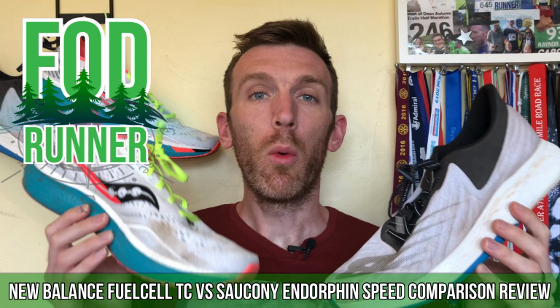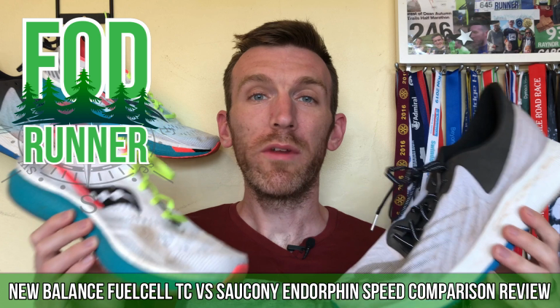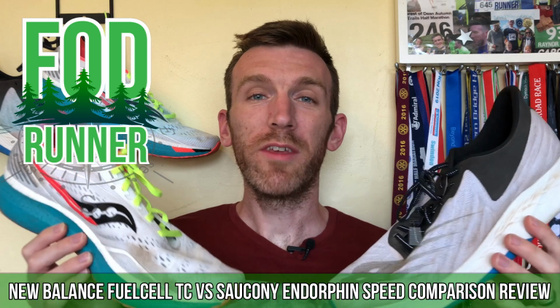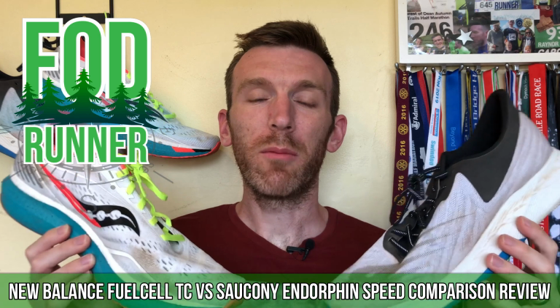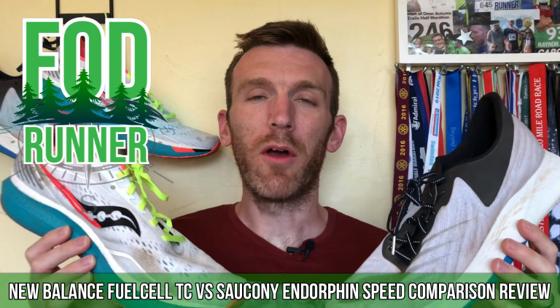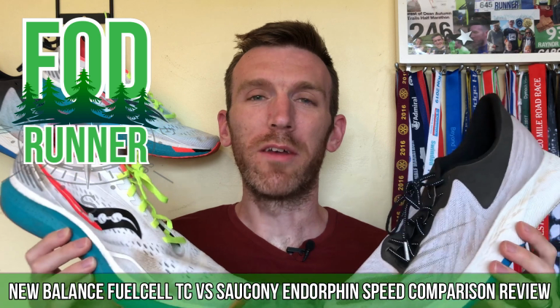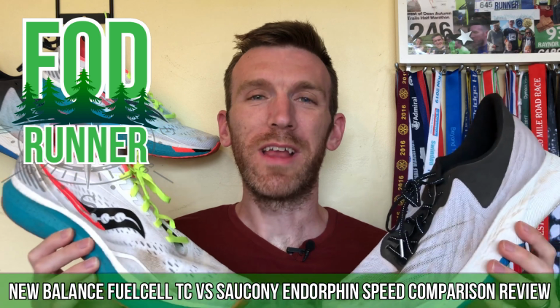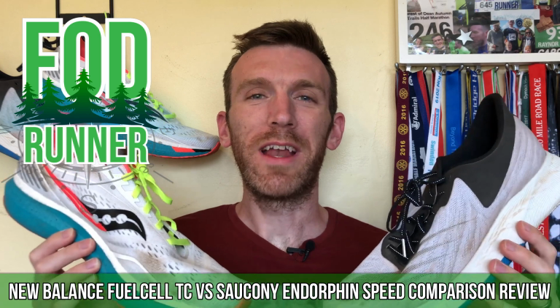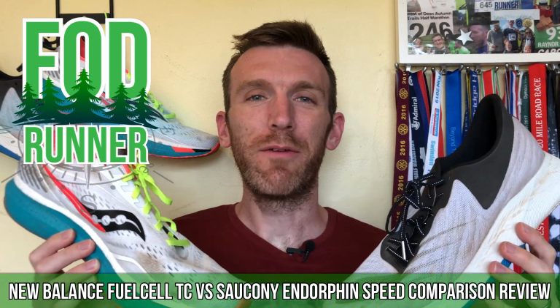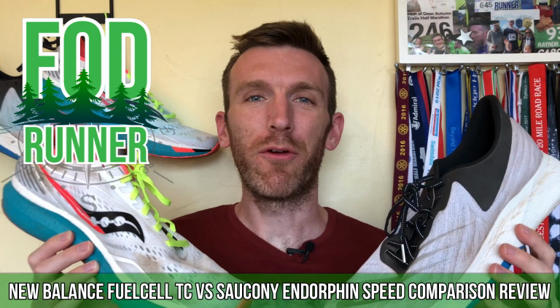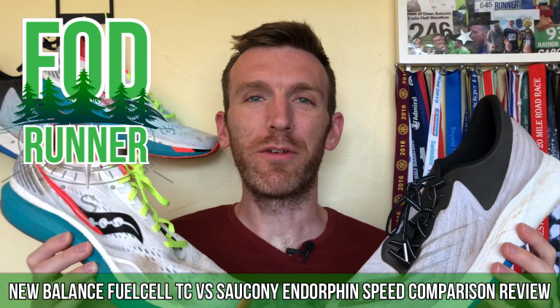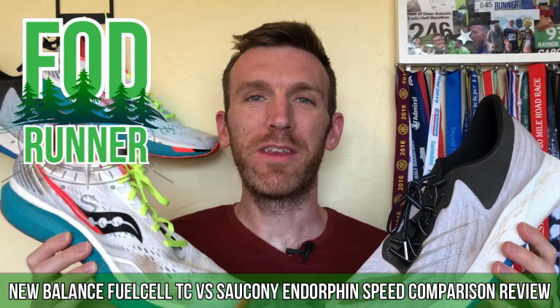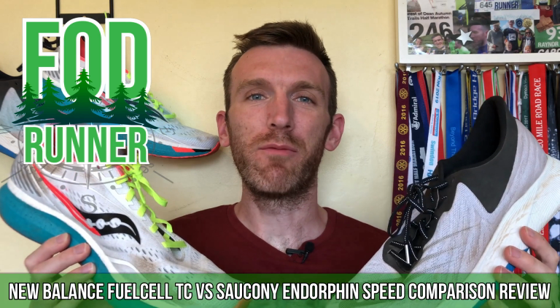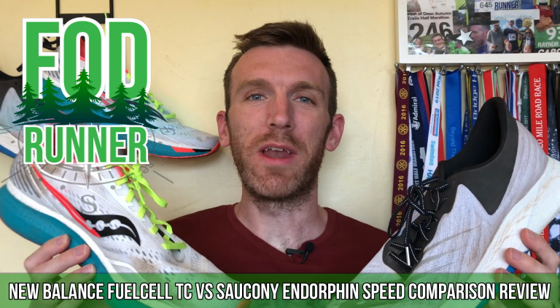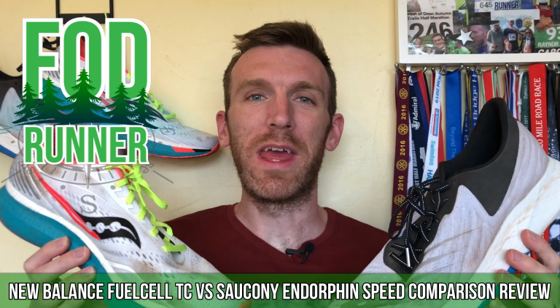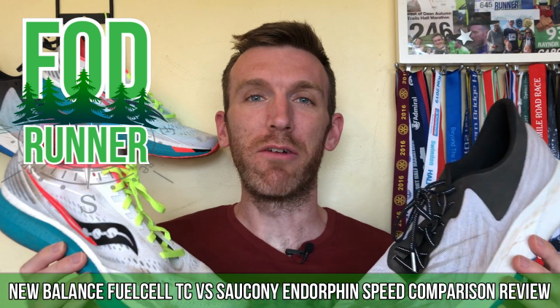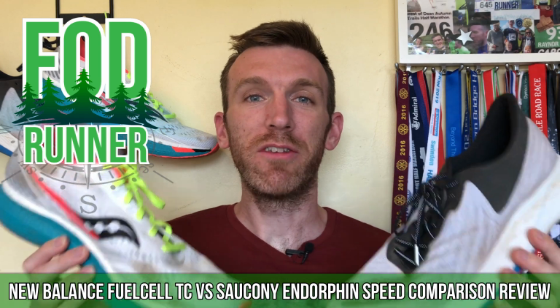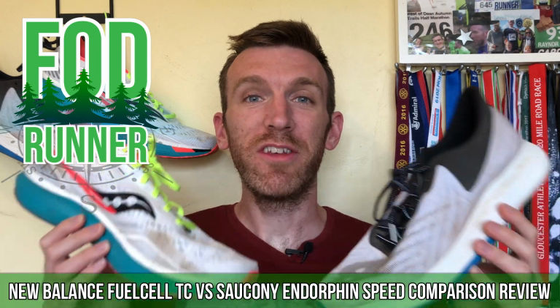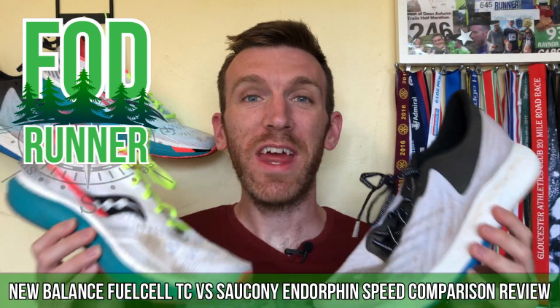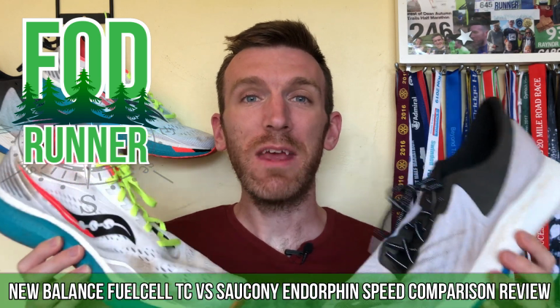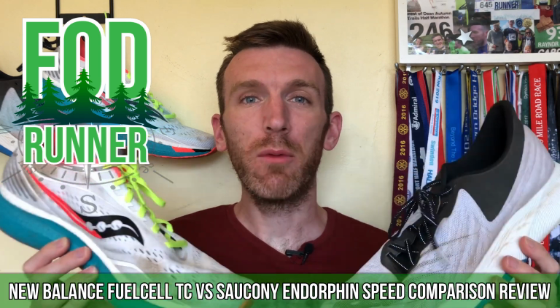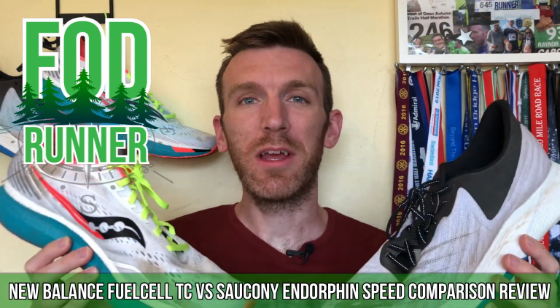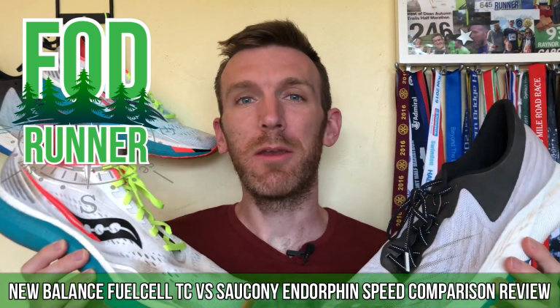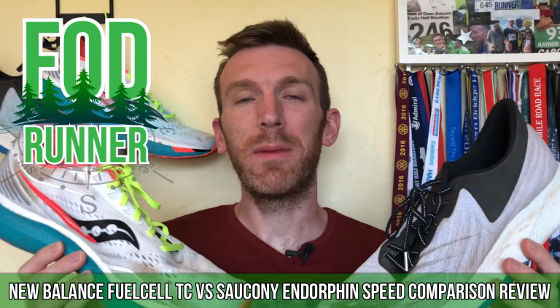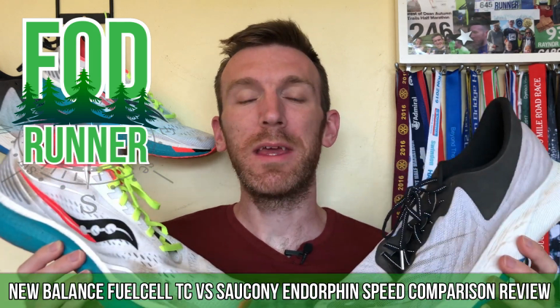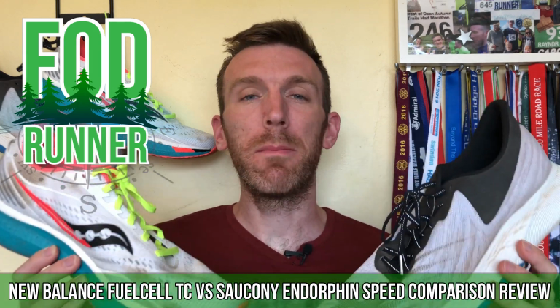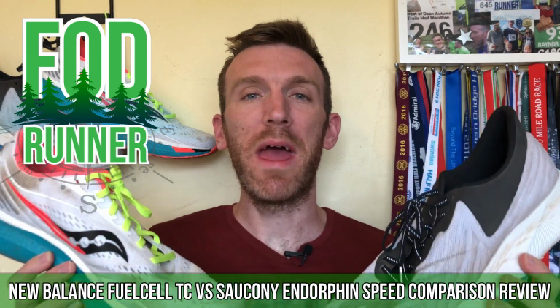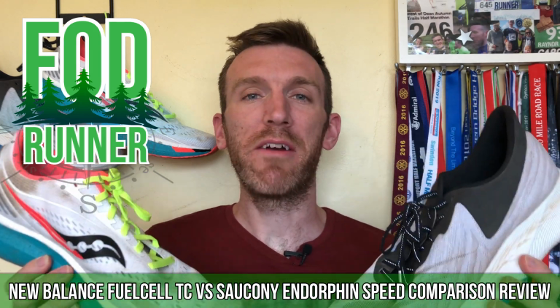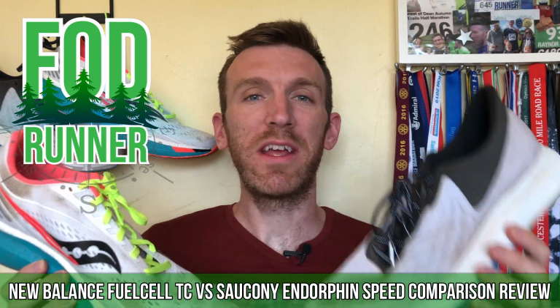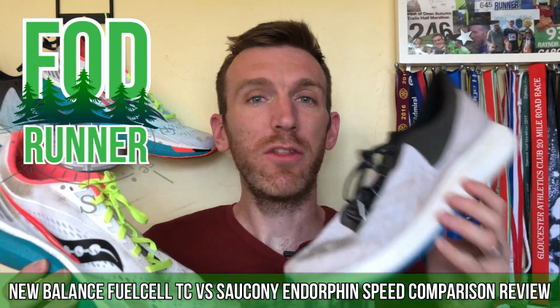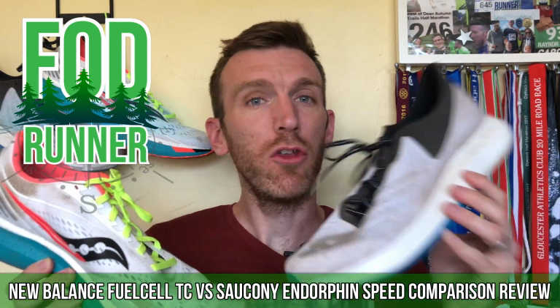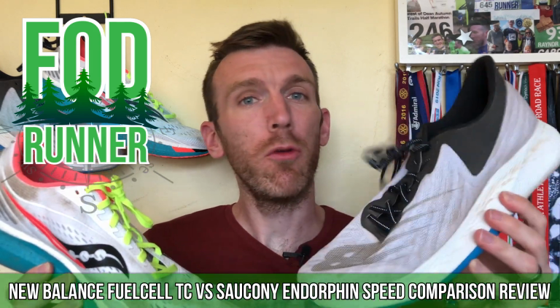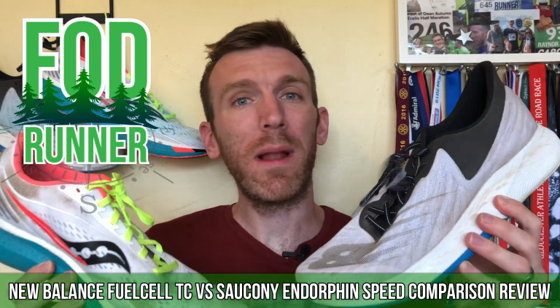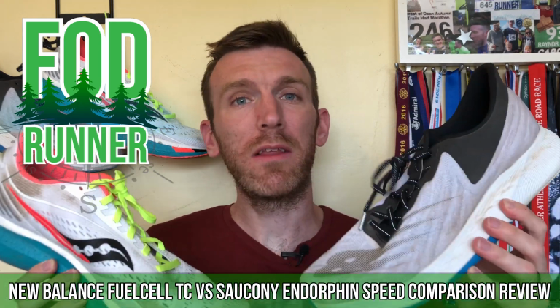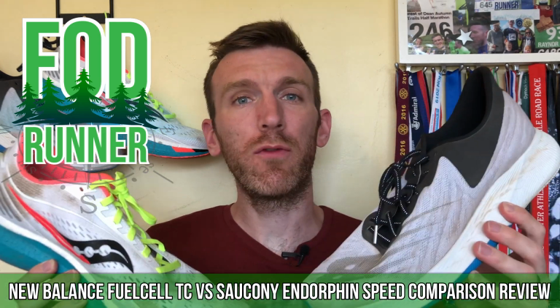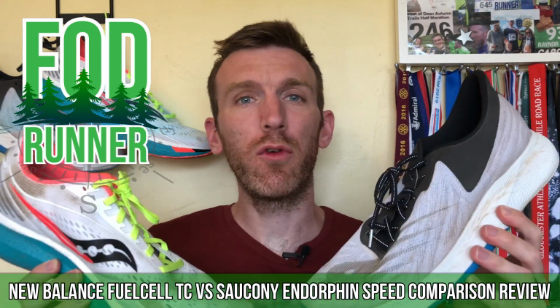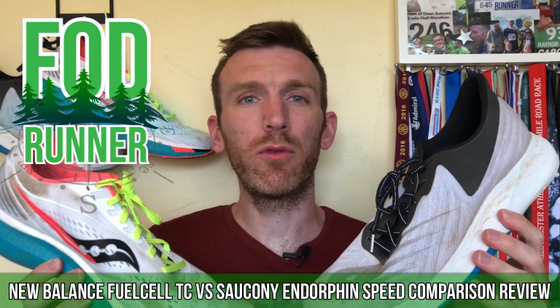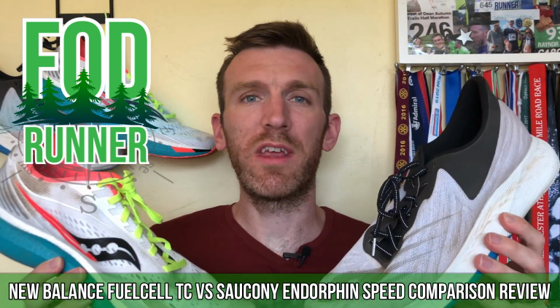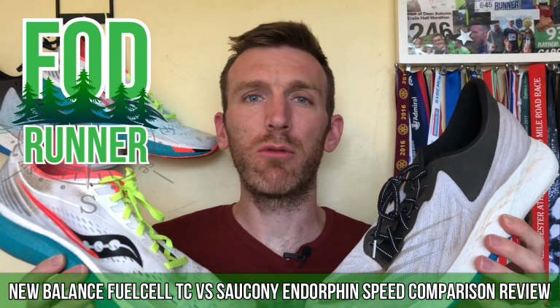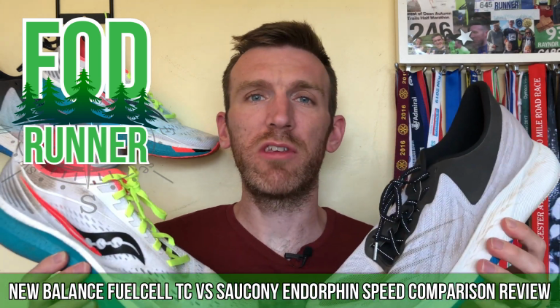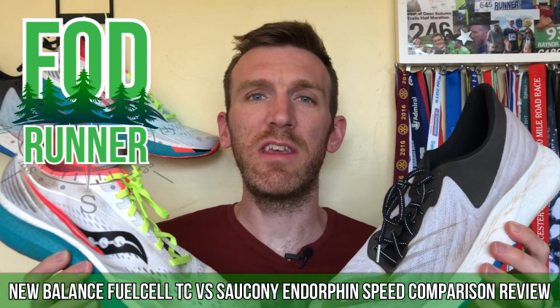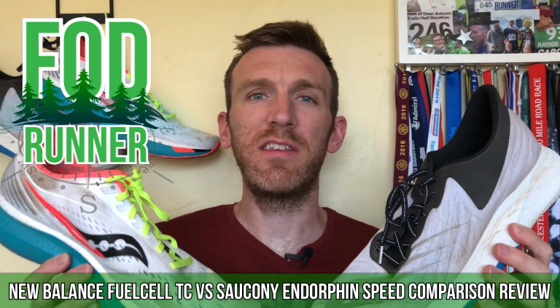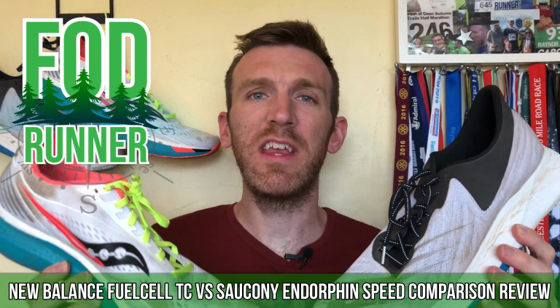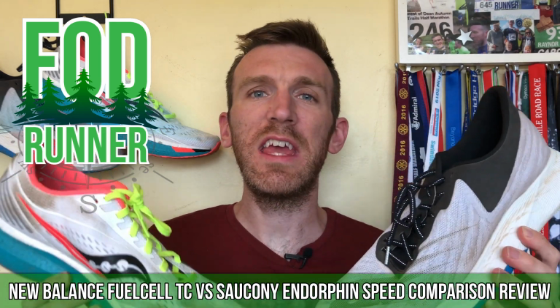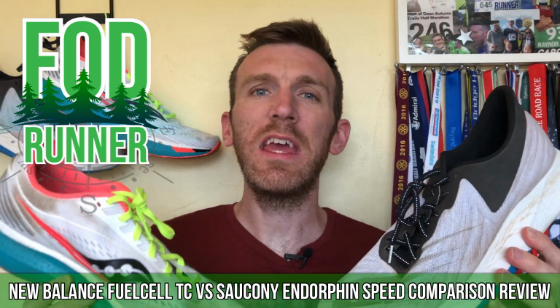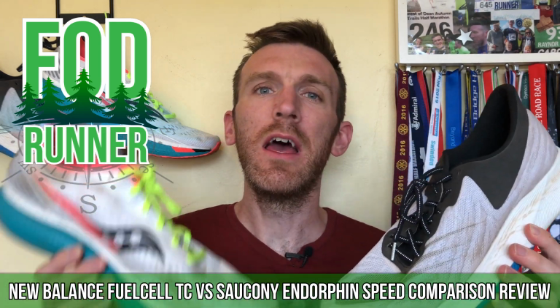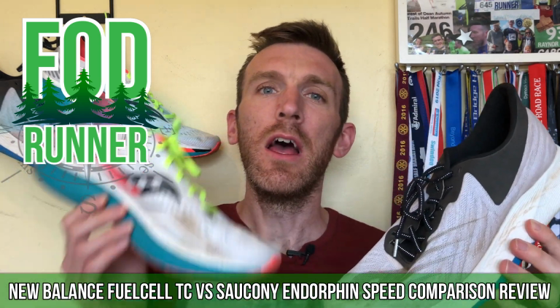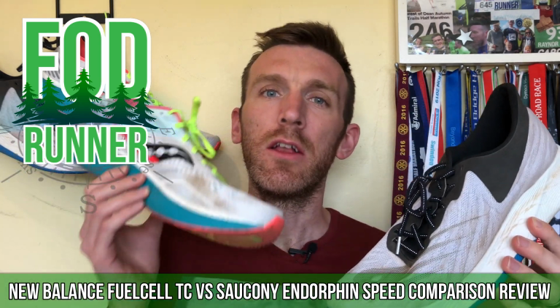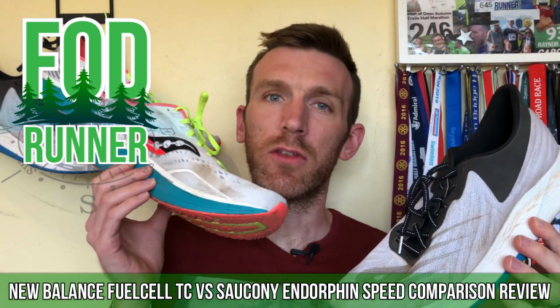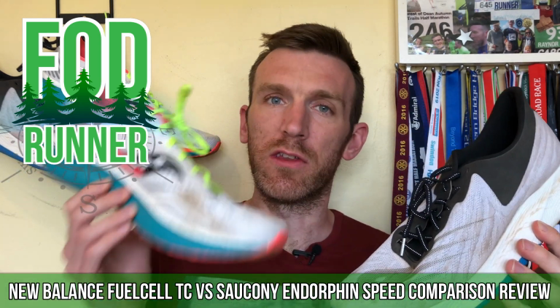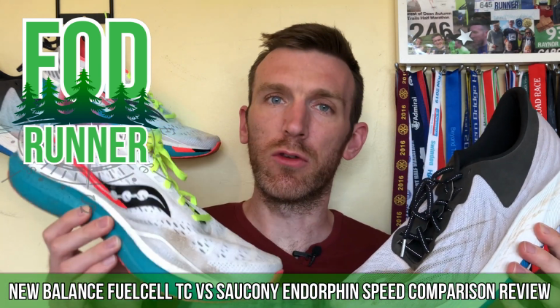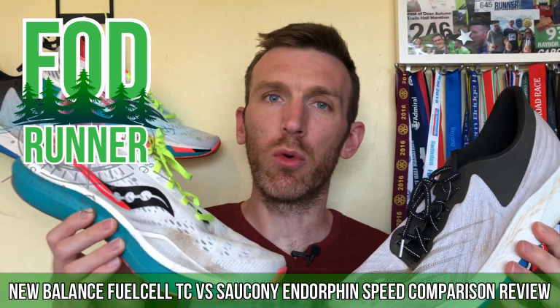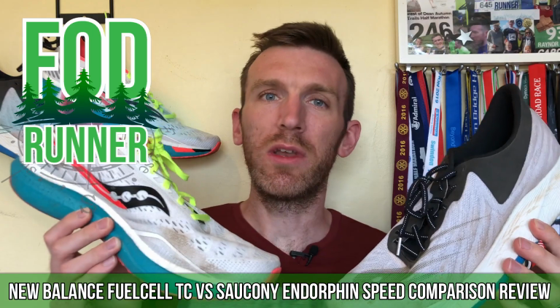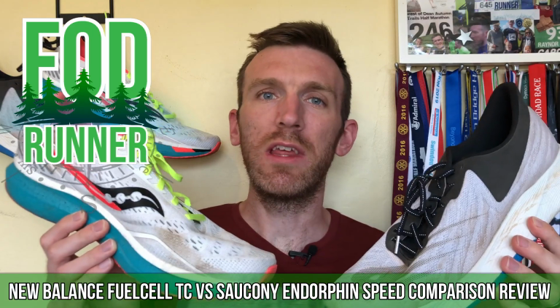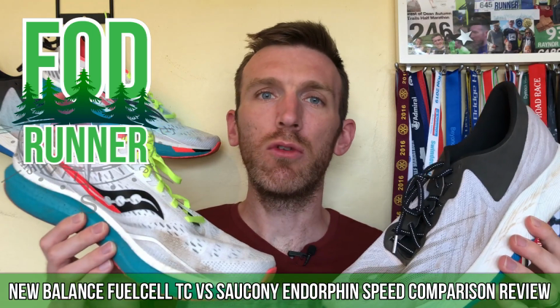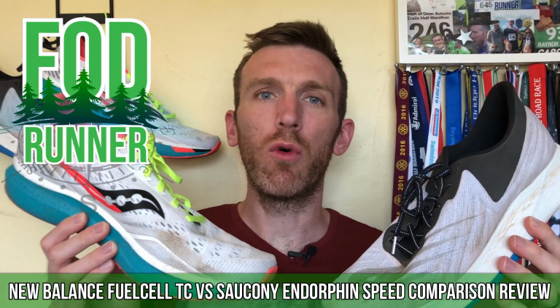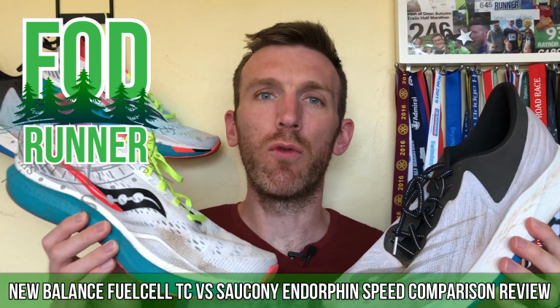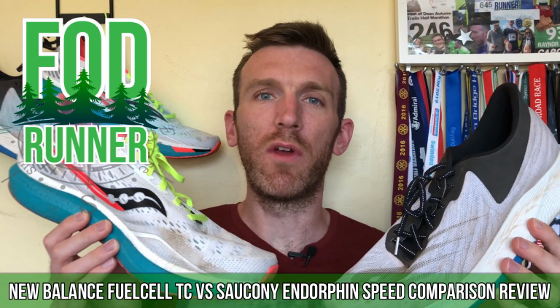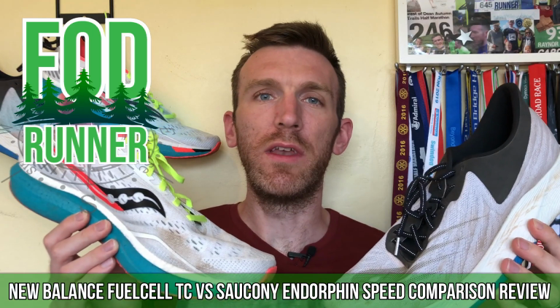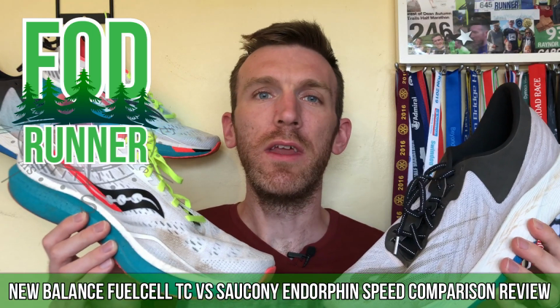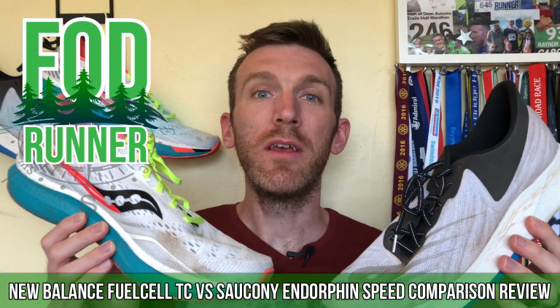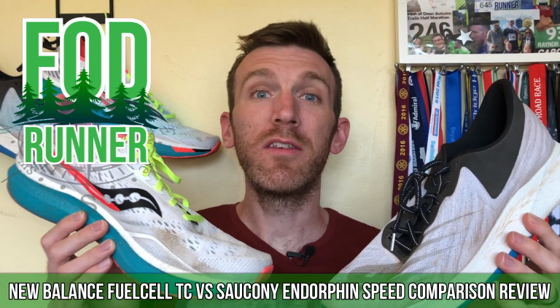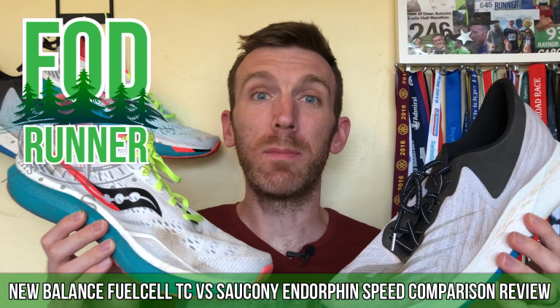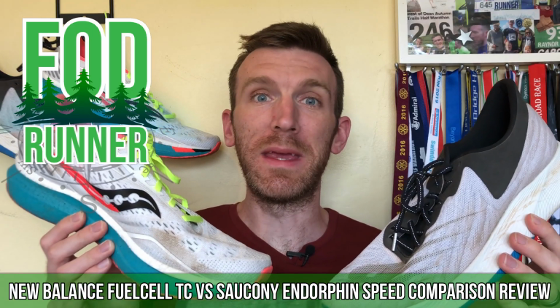What is up guys, Andy Forrest, the Evenrunner here, and today we're going to be comparing the New Balance Fuel Cell TC to the Saucony Endorphin Speed.